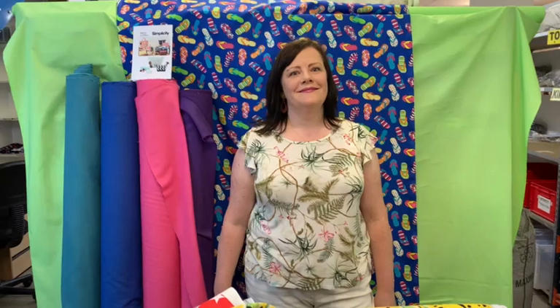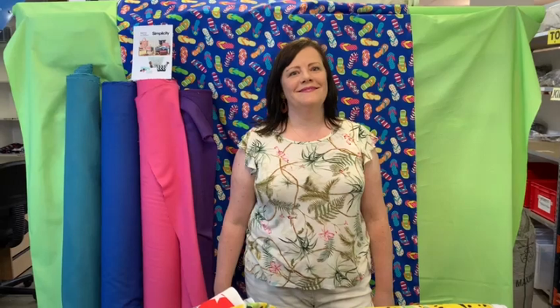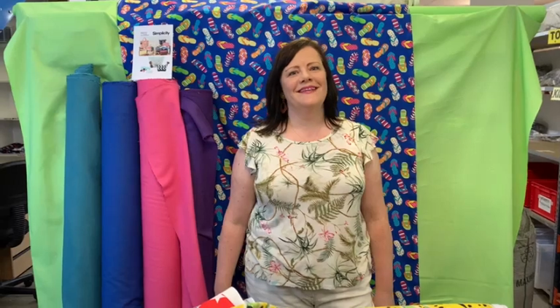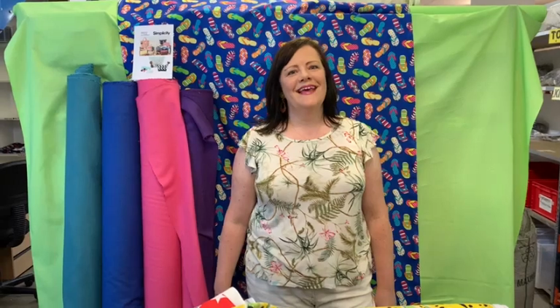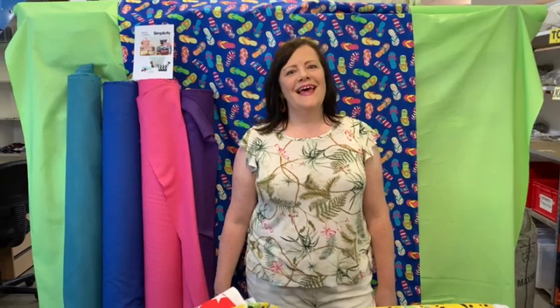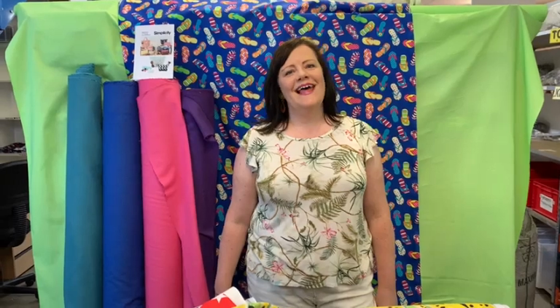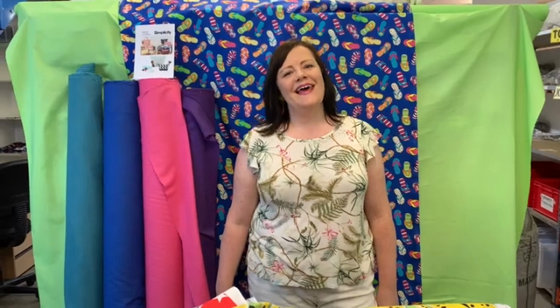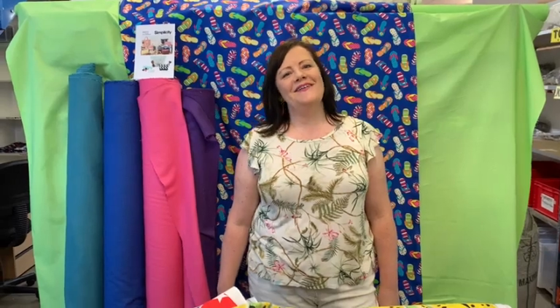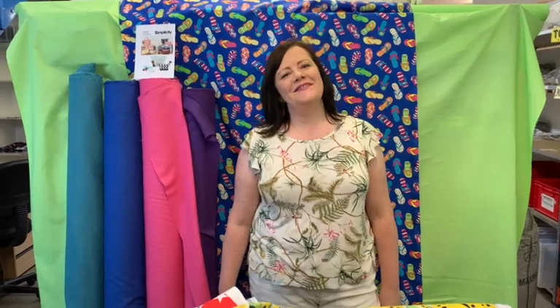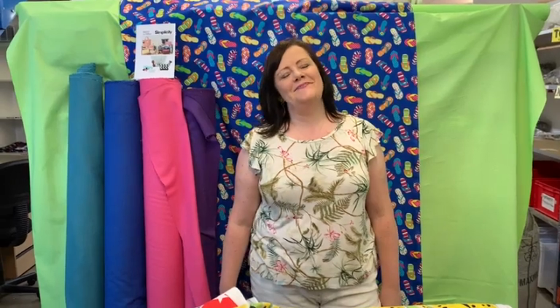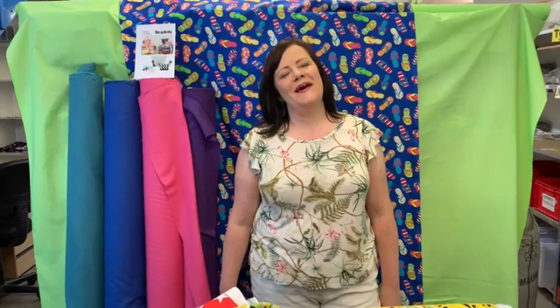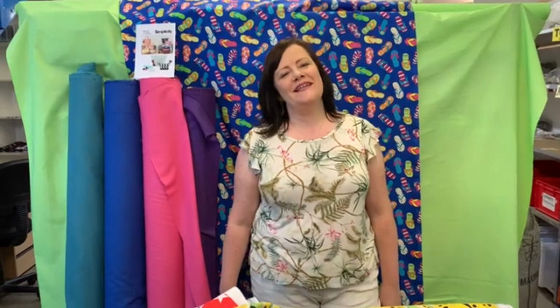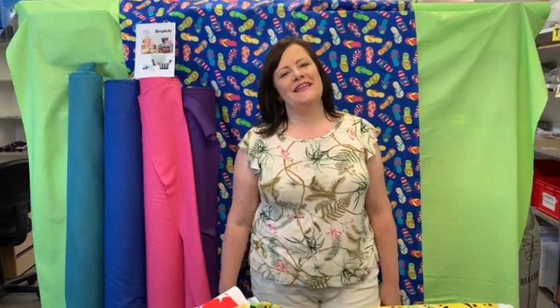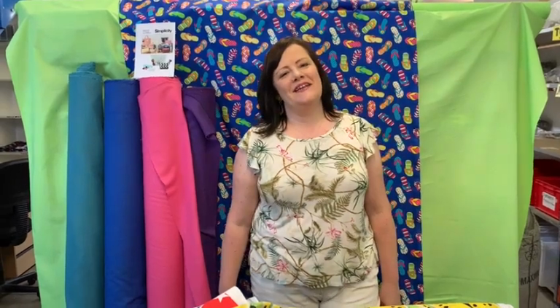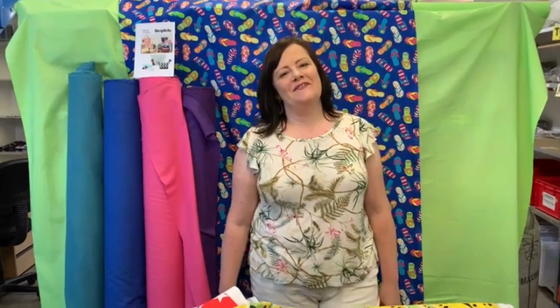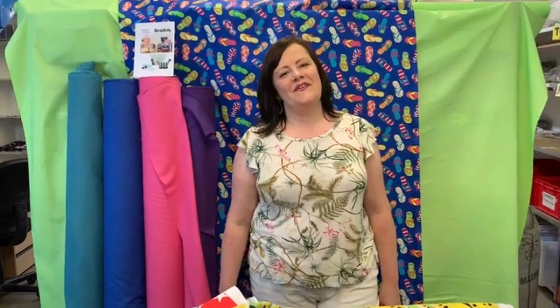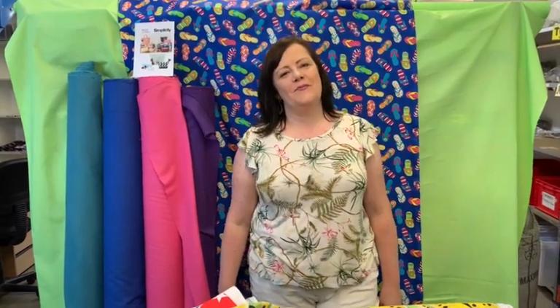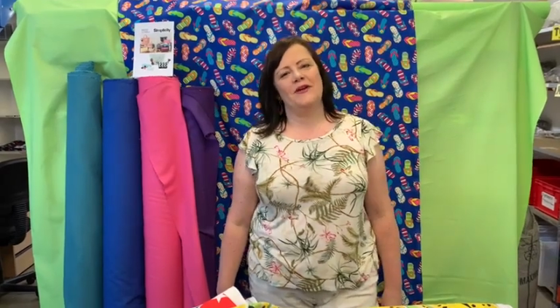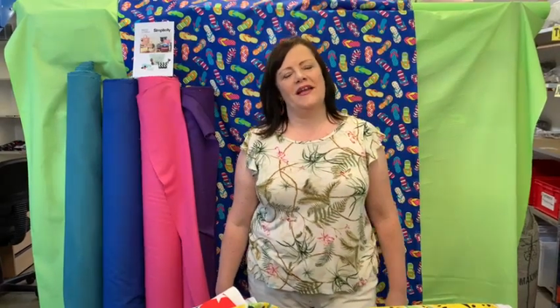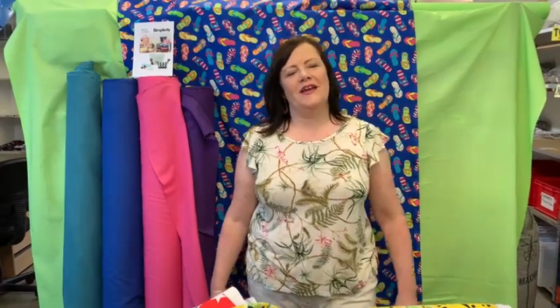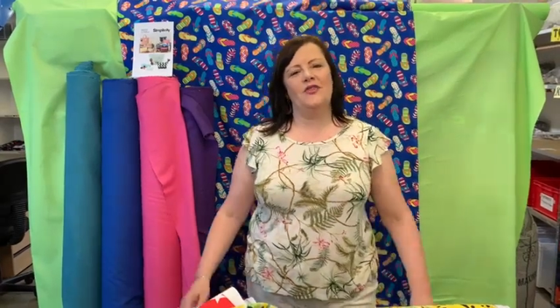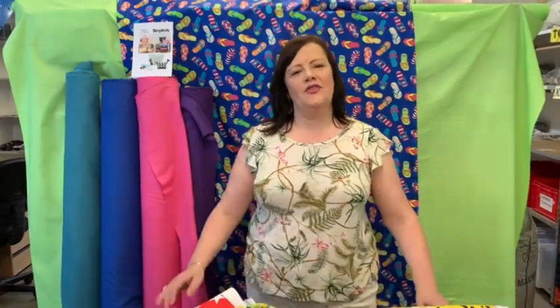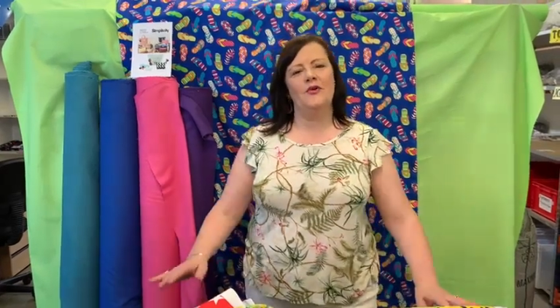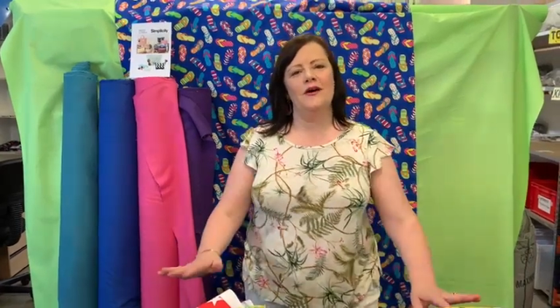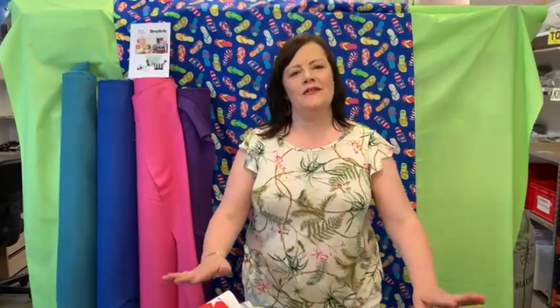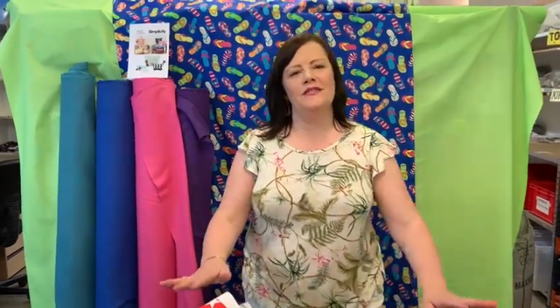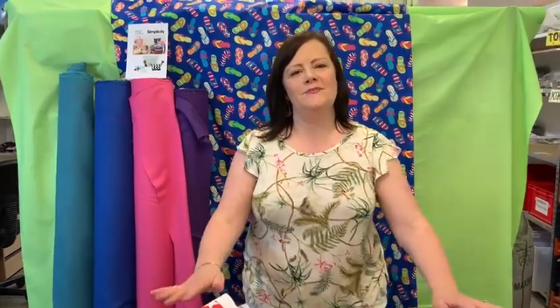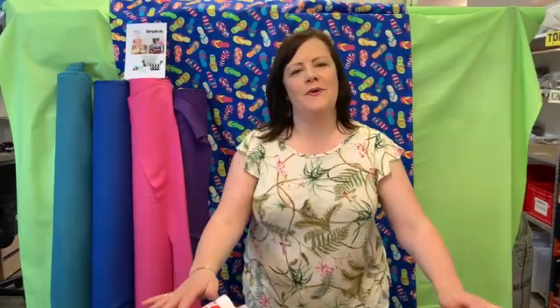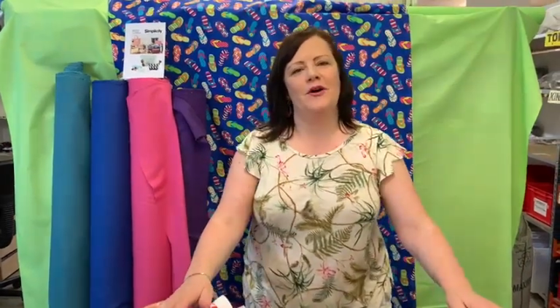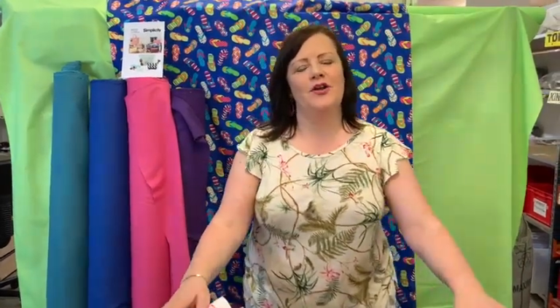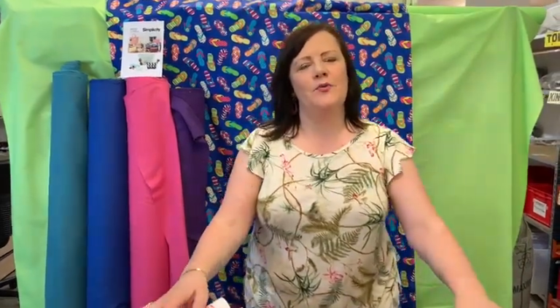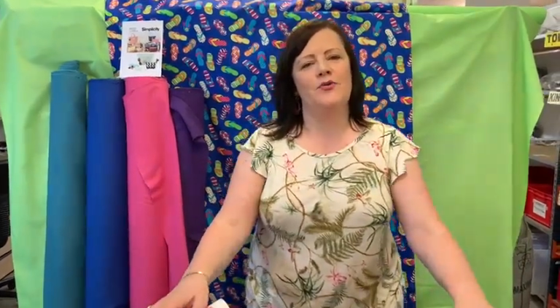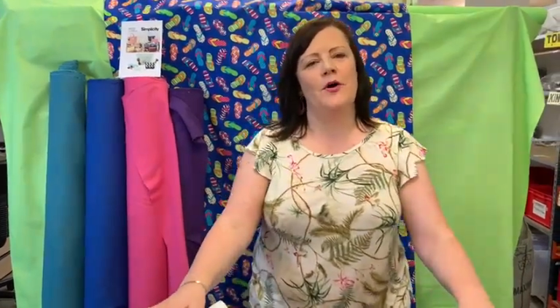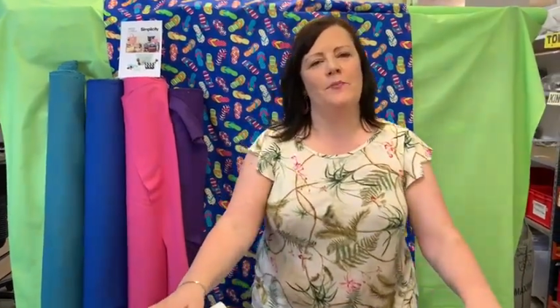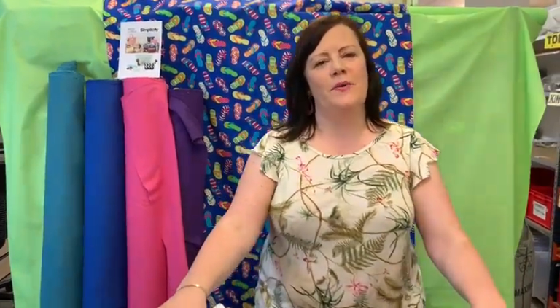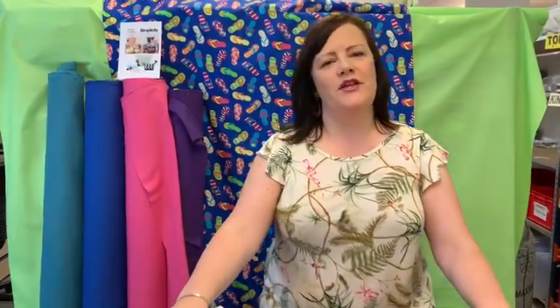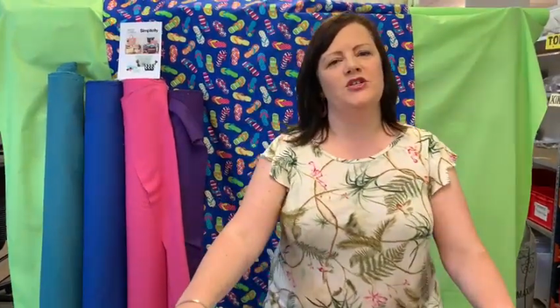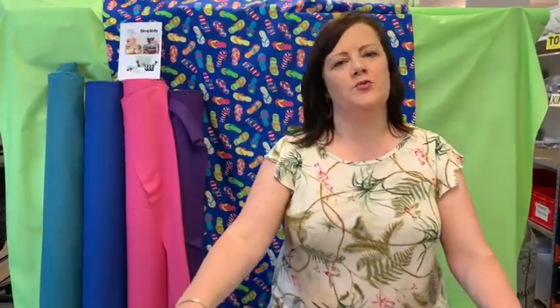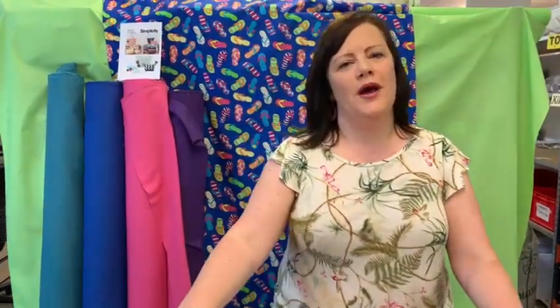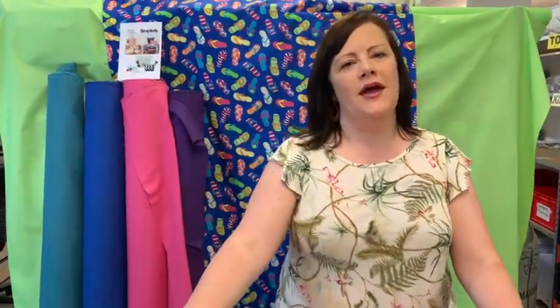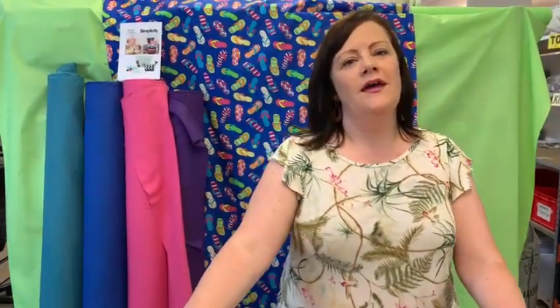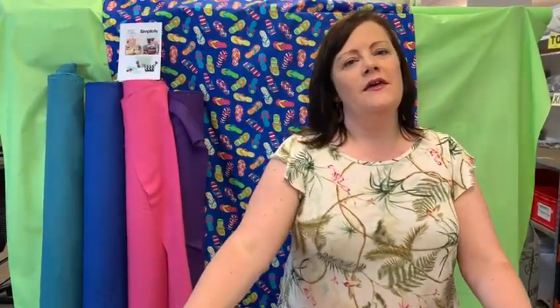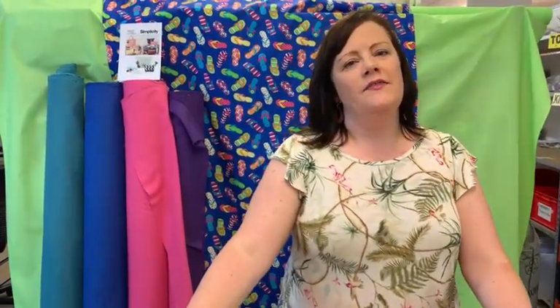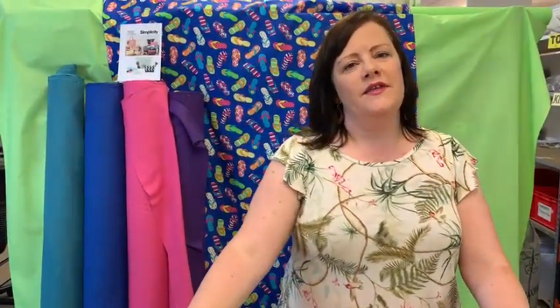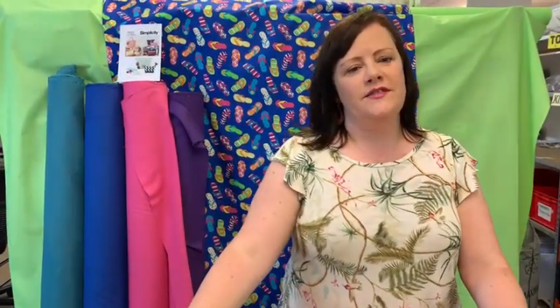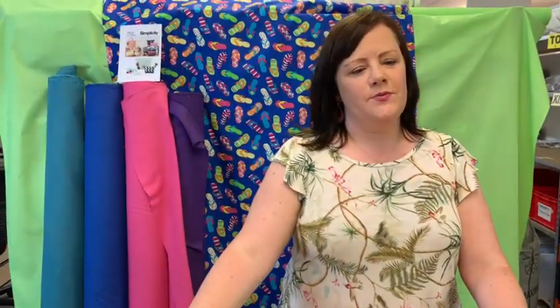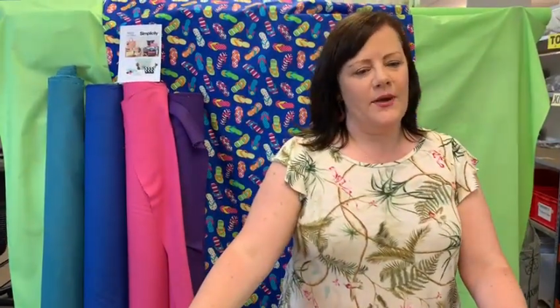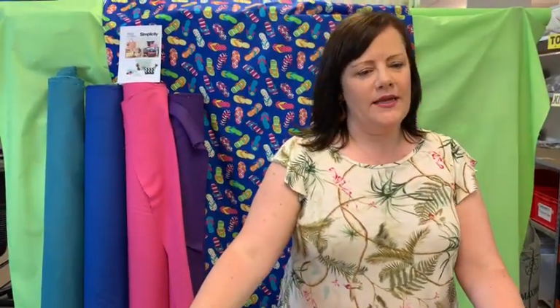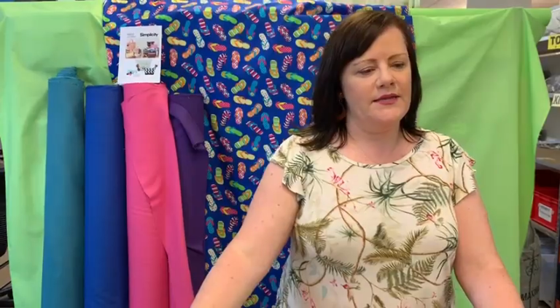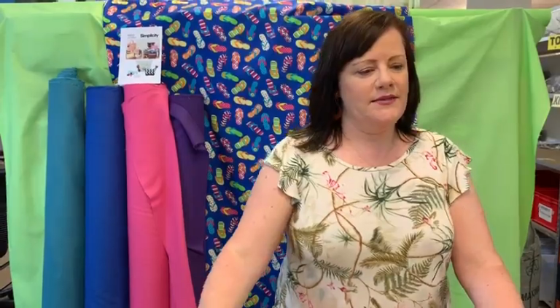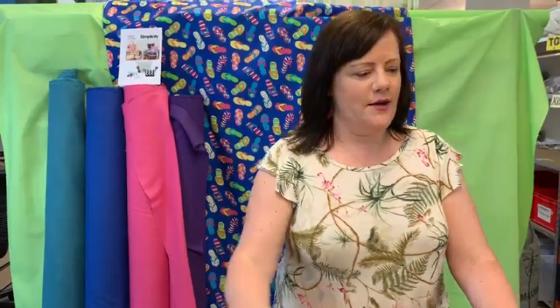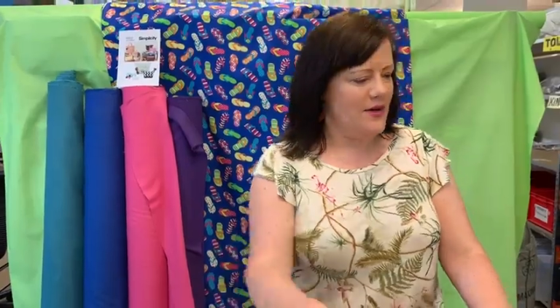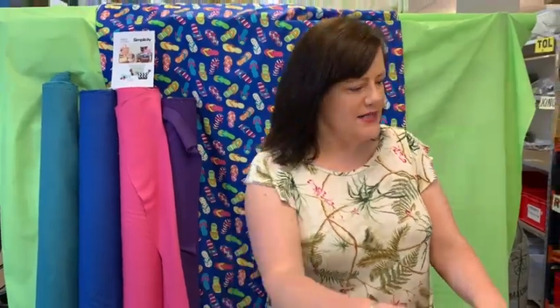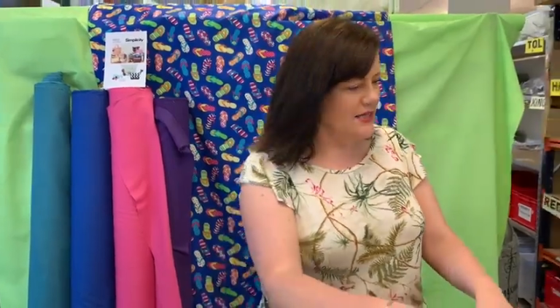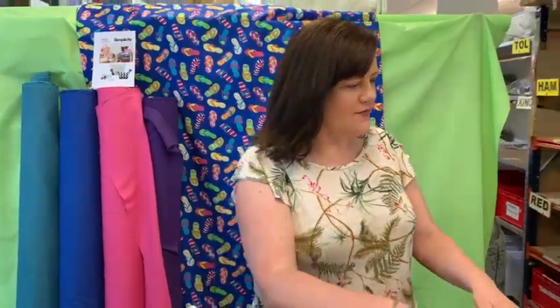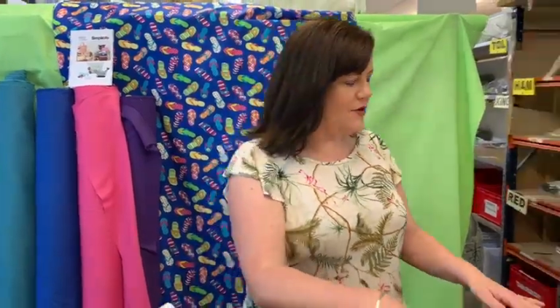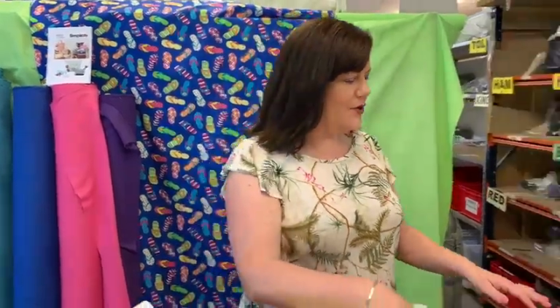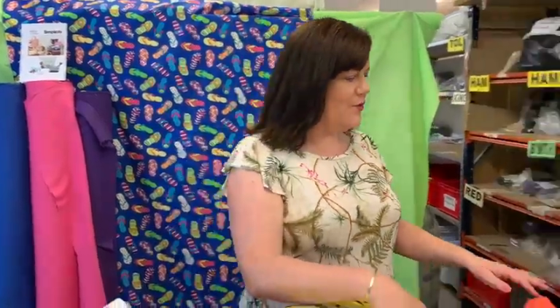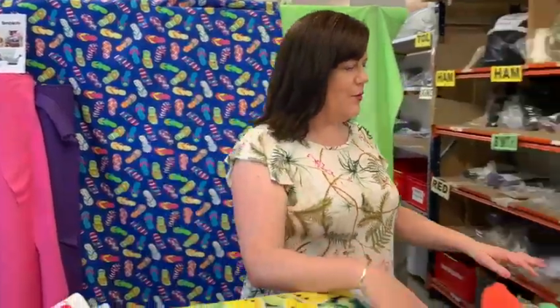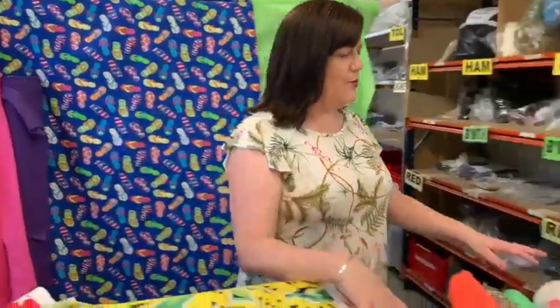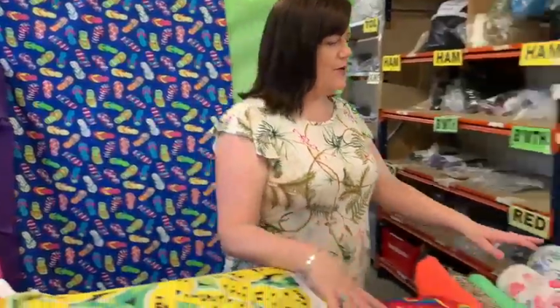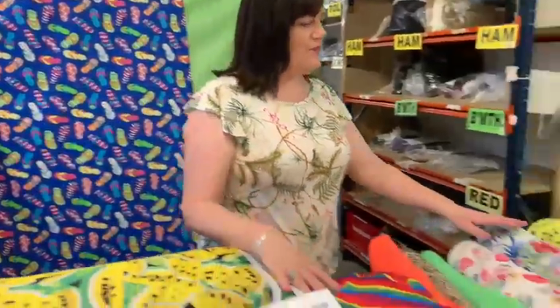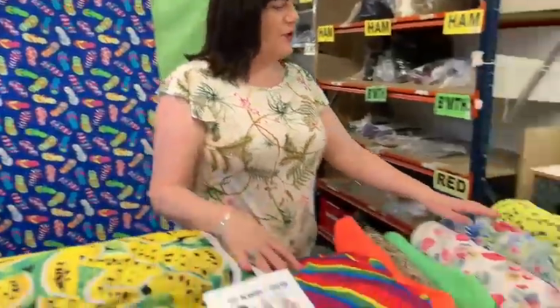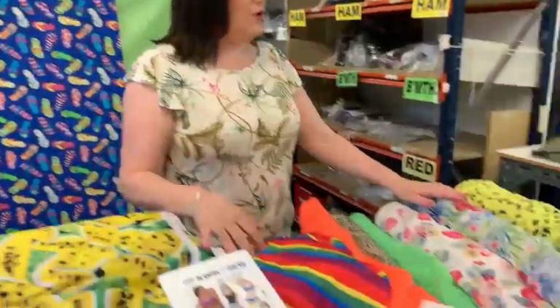Hello, it's Maxine at Fabricland. I thought I'd inspire you with our beach wear this week. So let's have a look at what we've got.